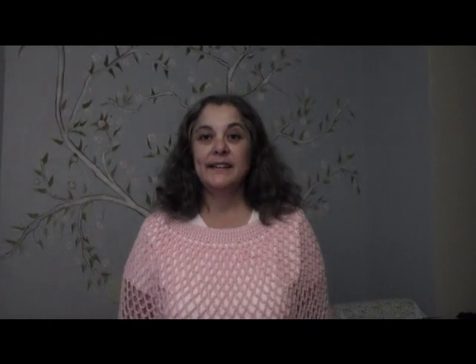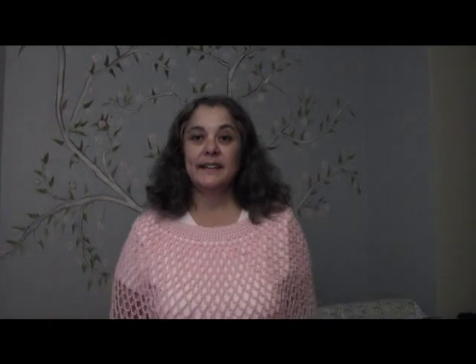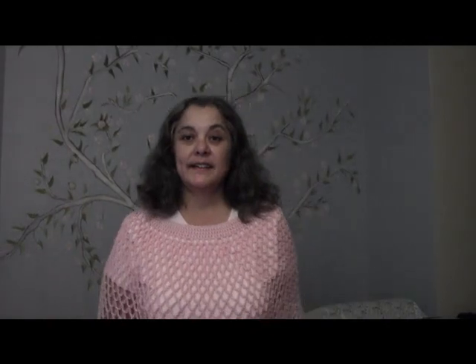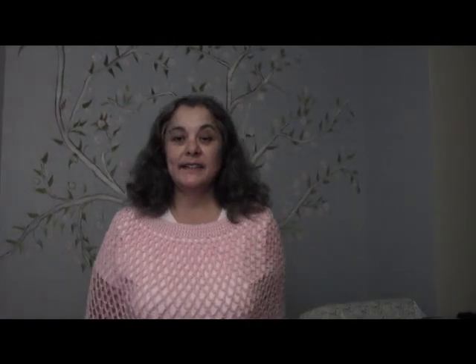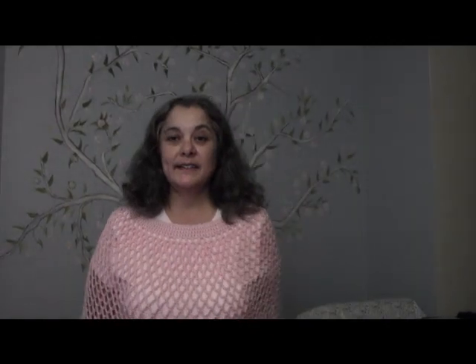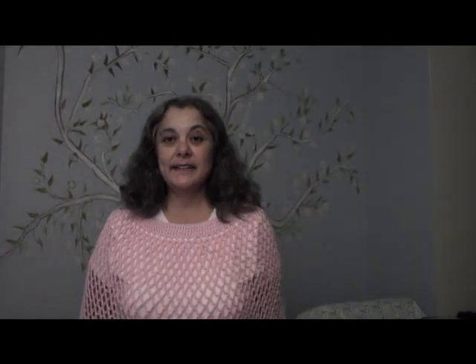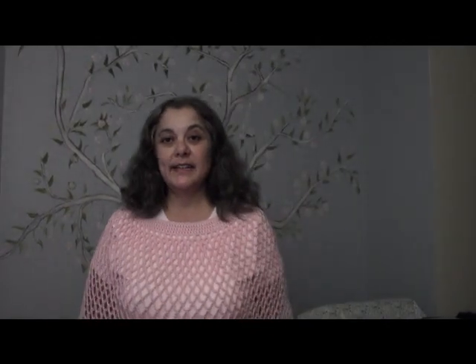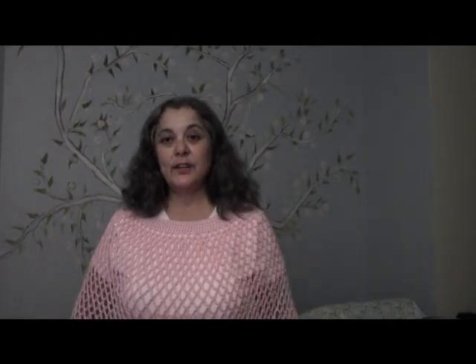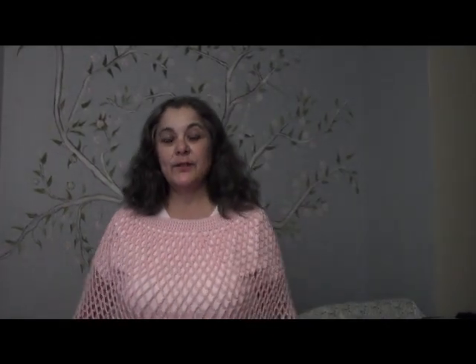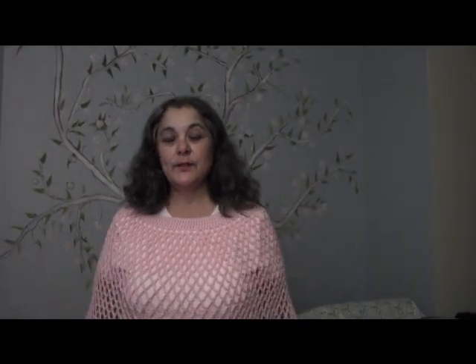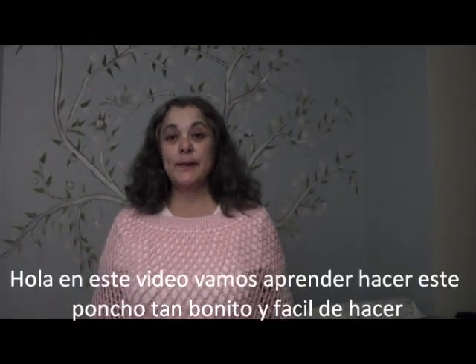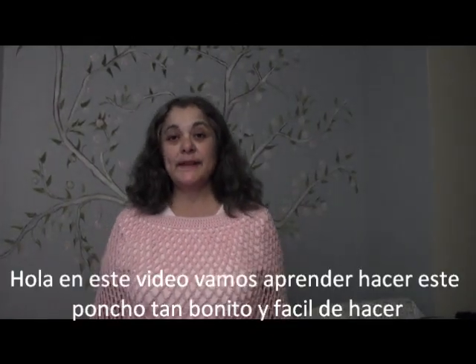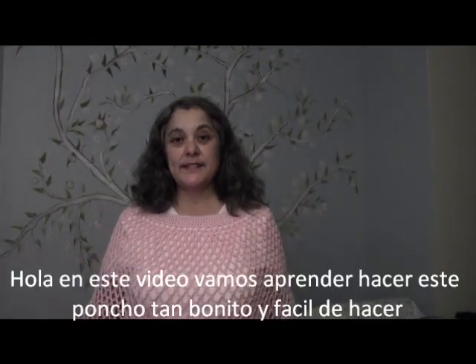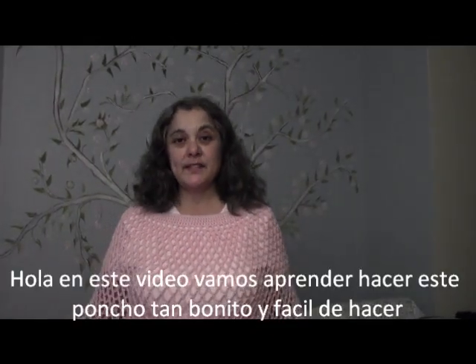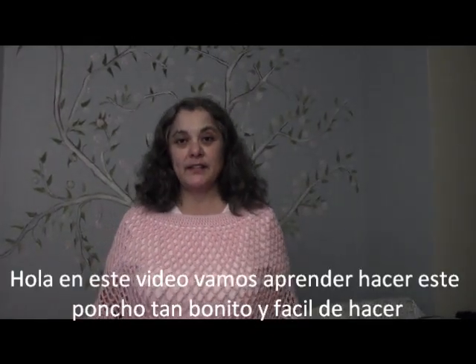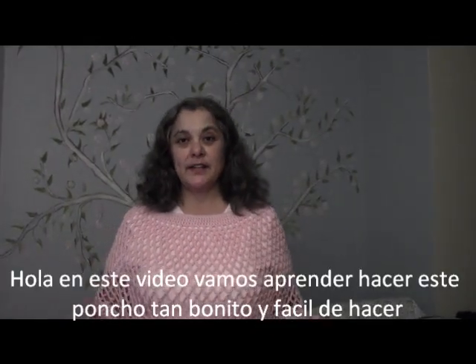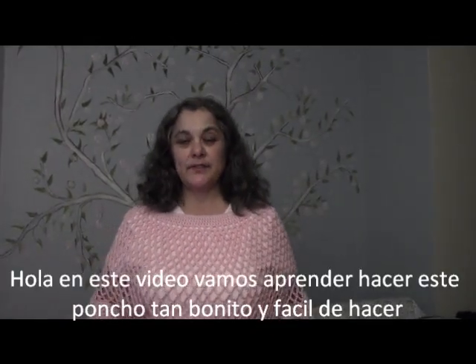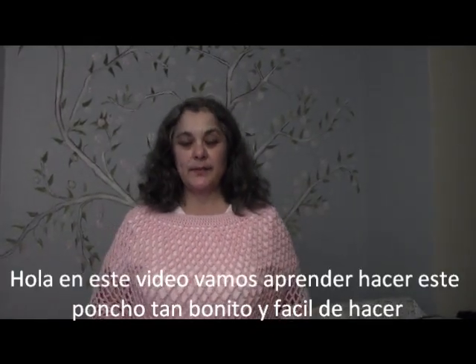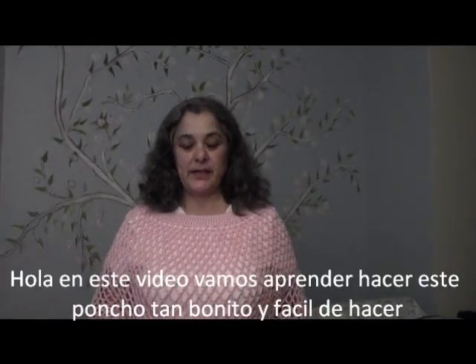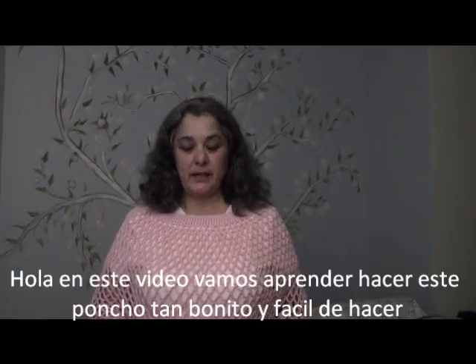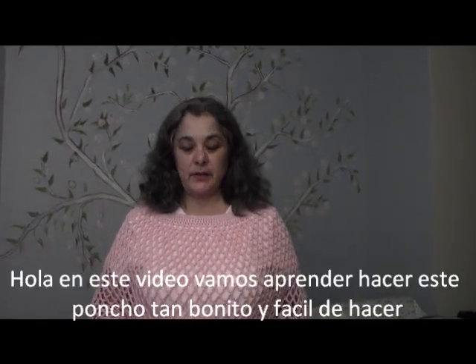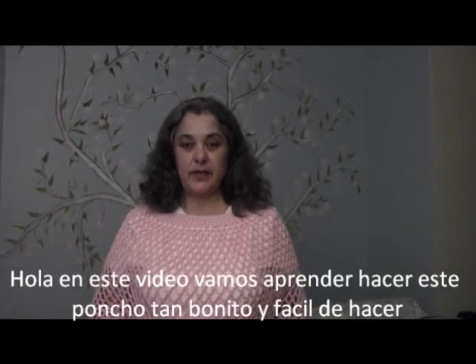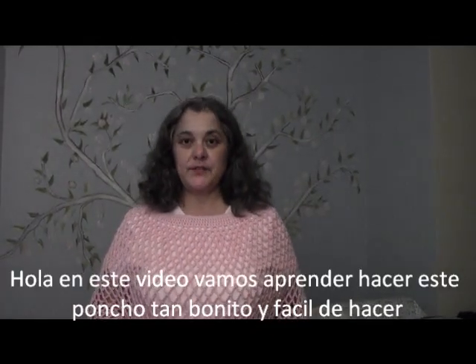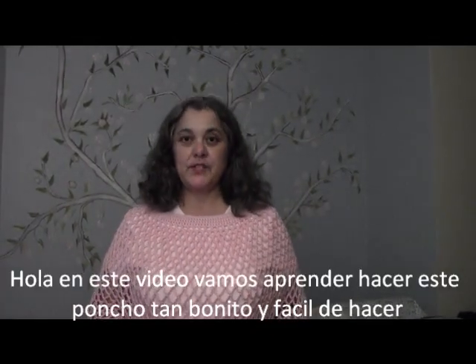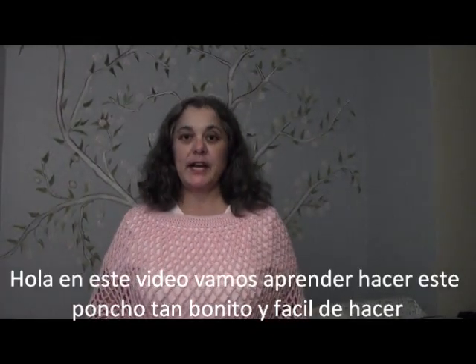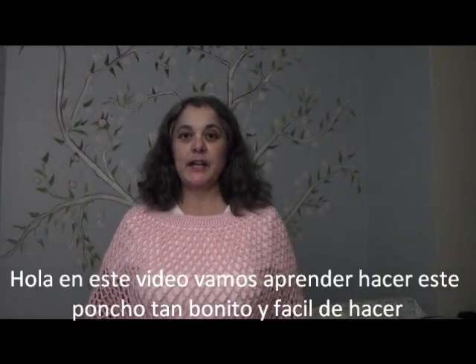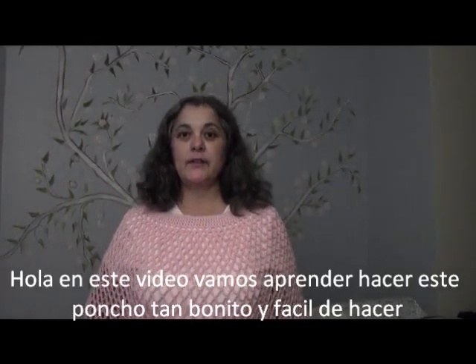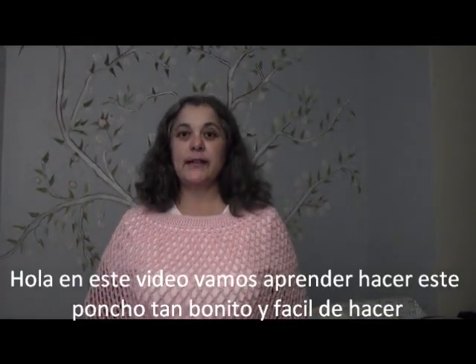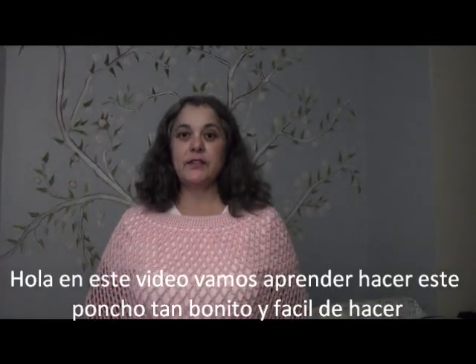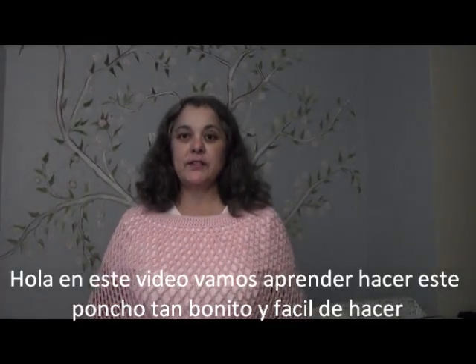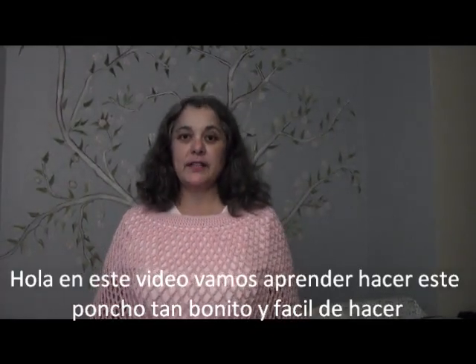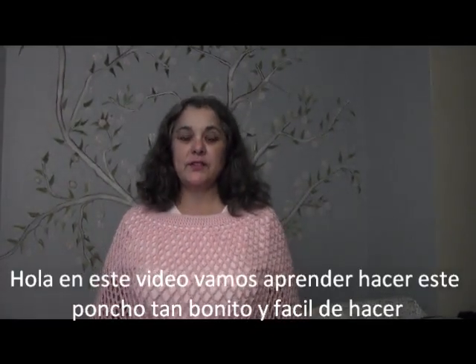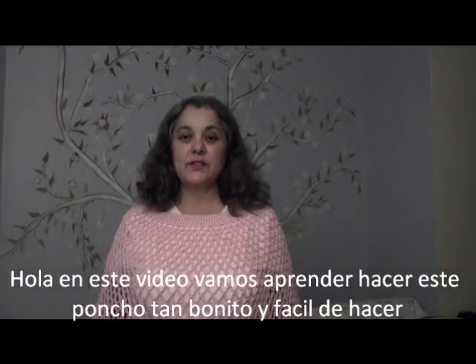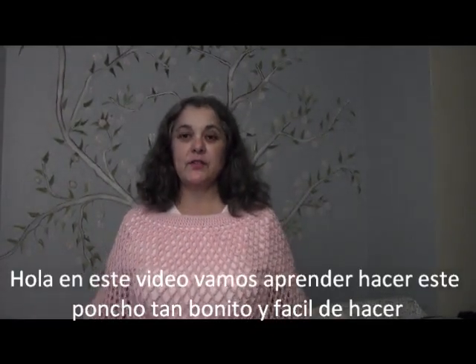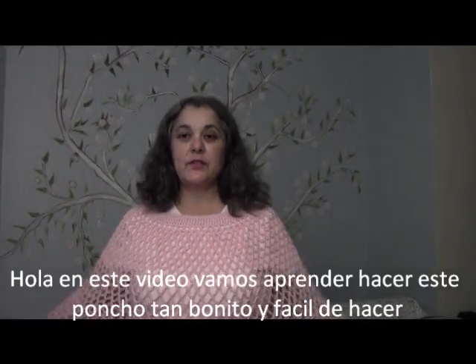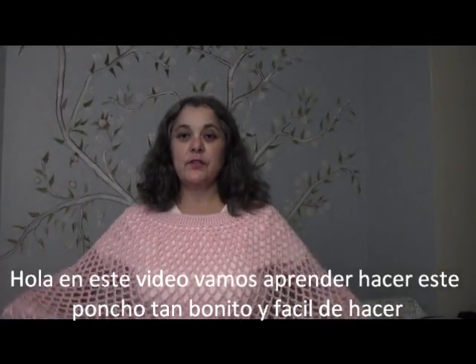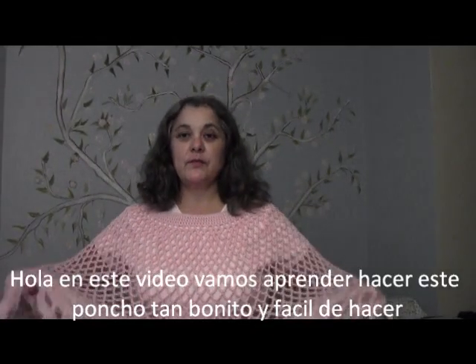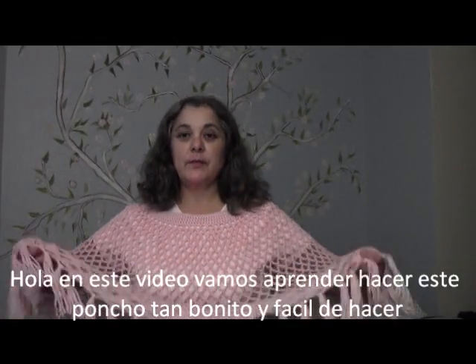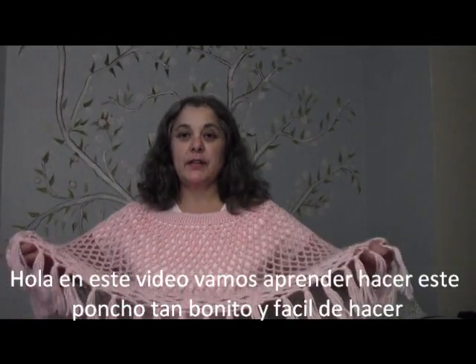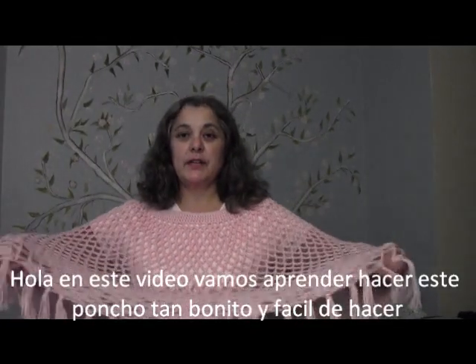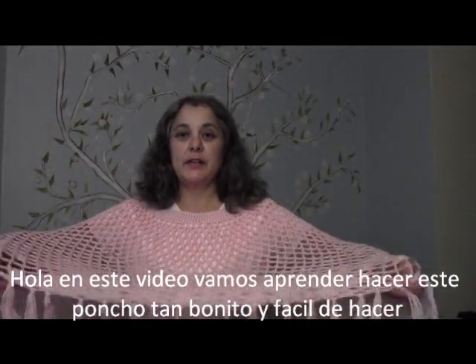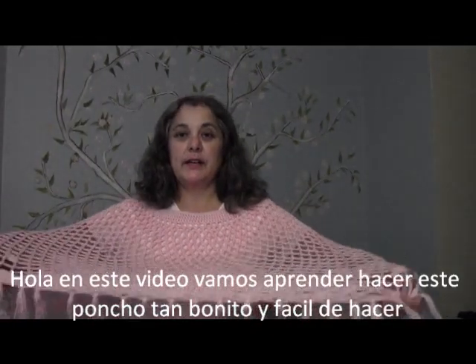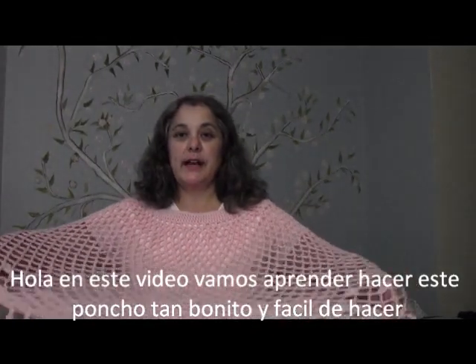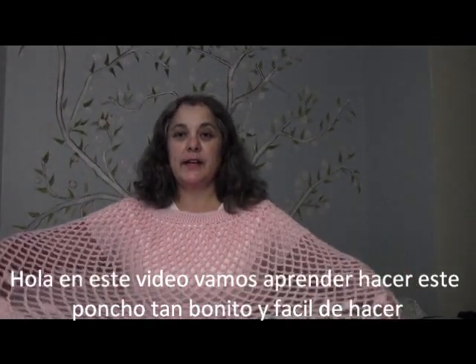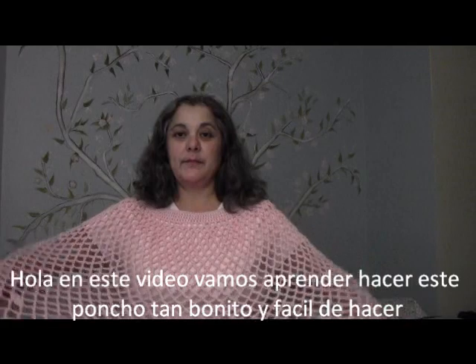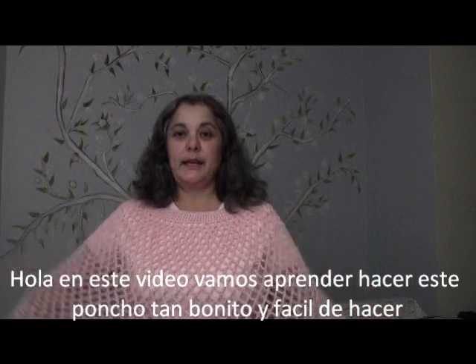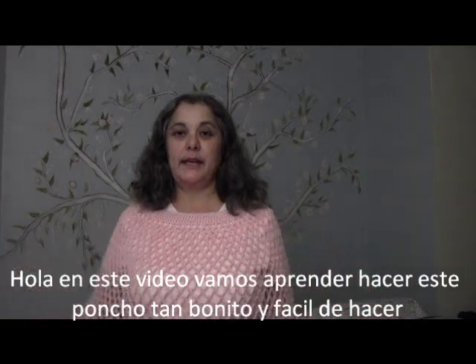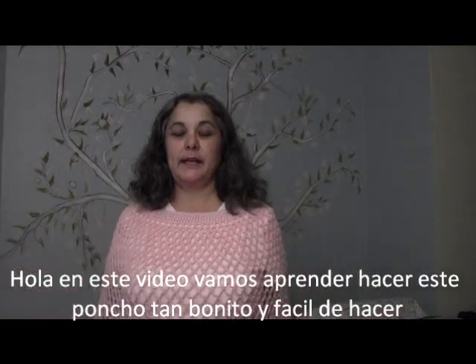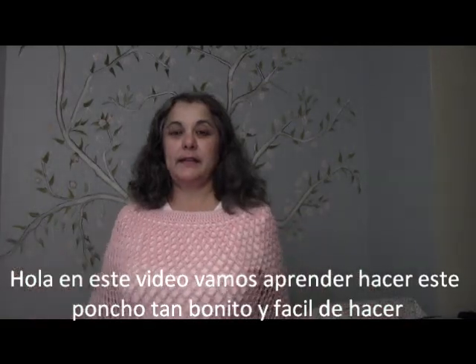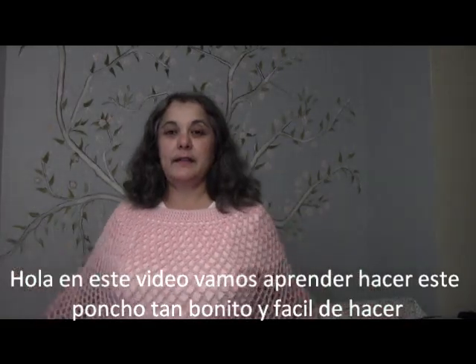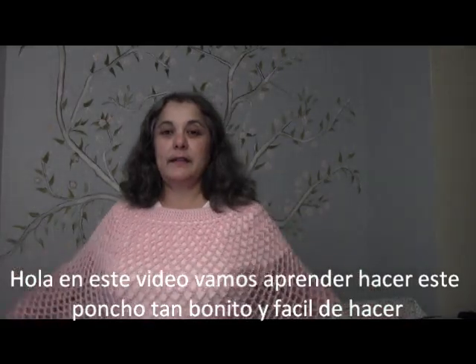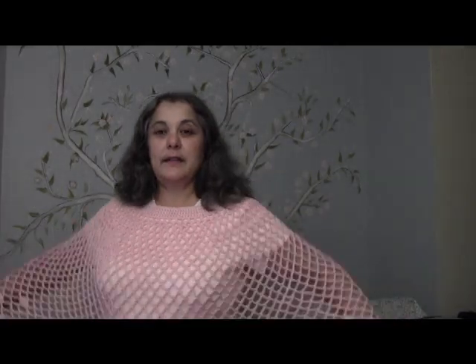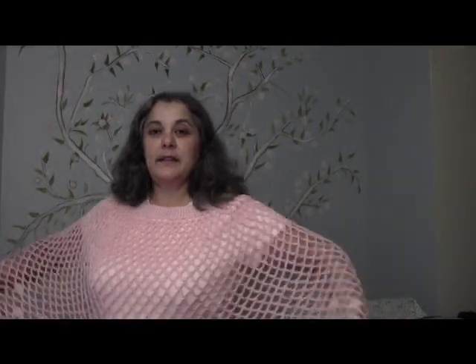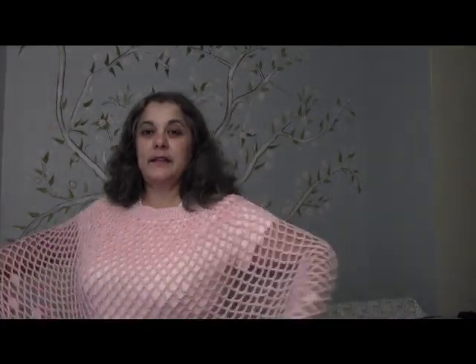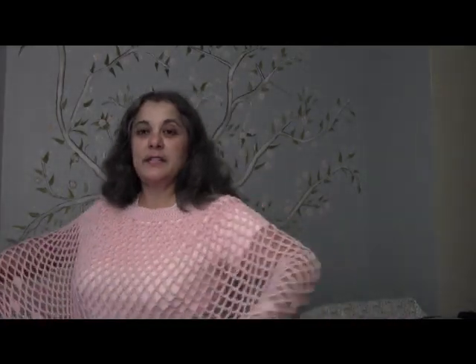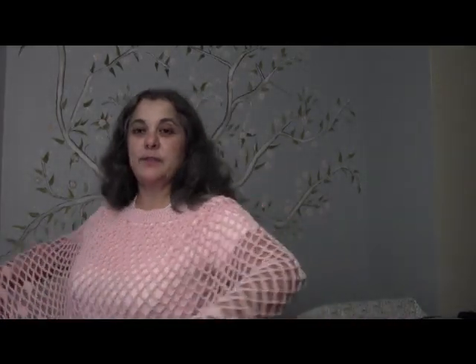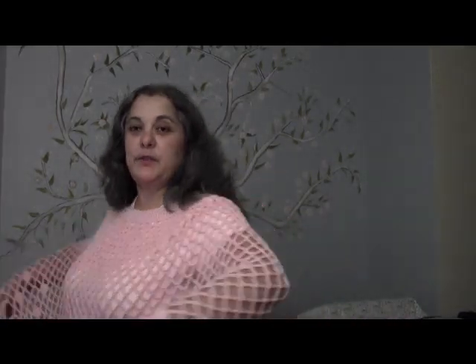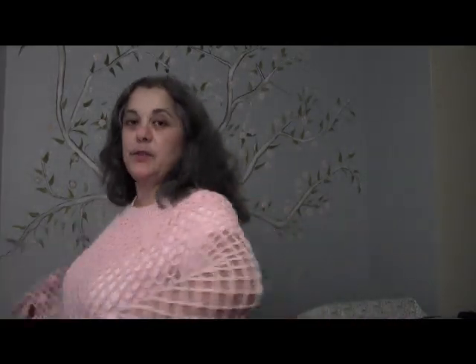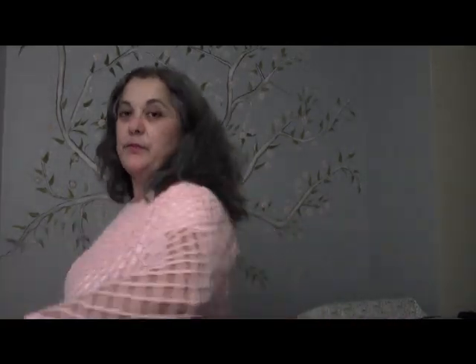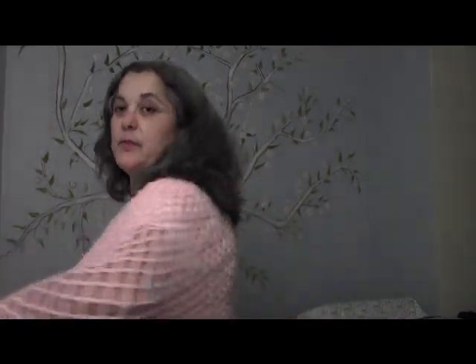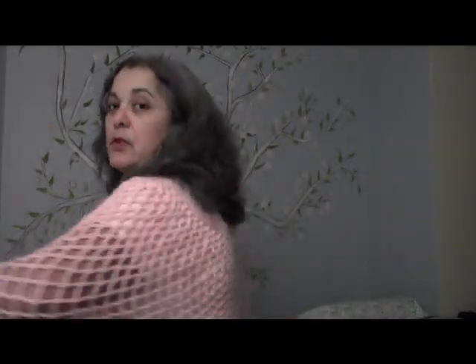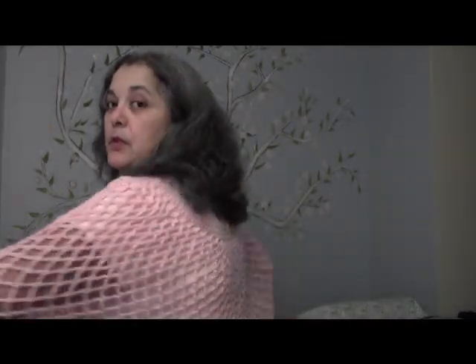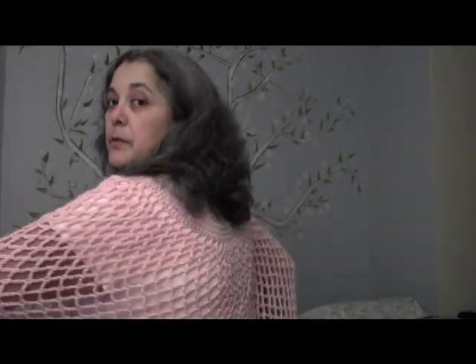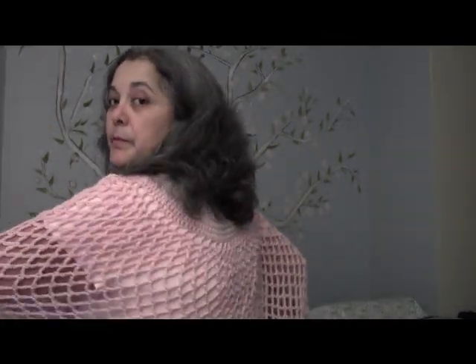Hello everyone, this is Yolanda from the AllCrafts channel and in today's tutorial we're going to learn how to make this beautiful poncho.